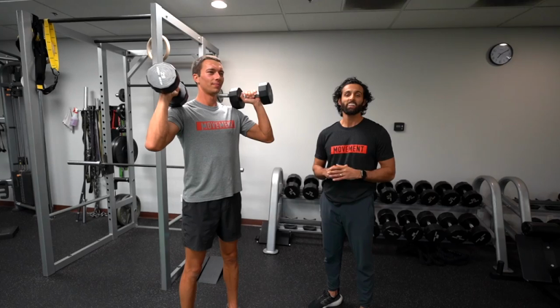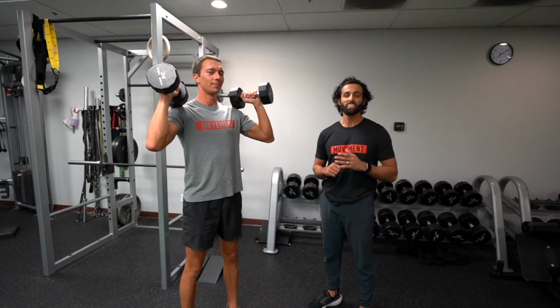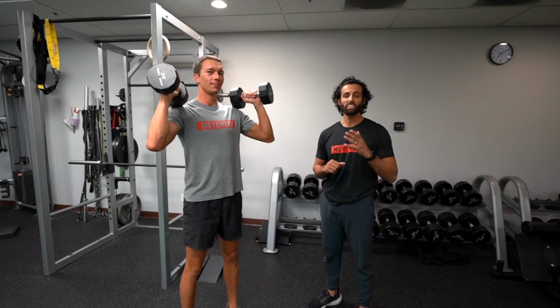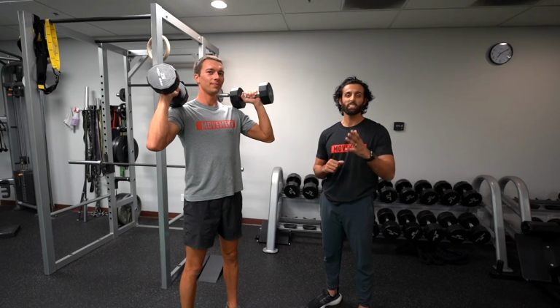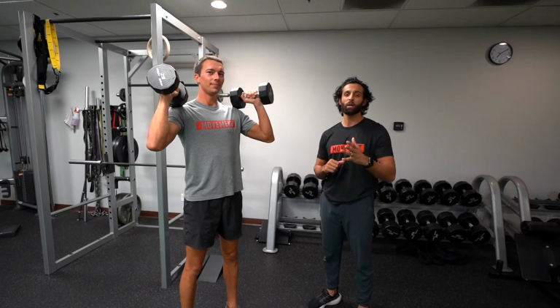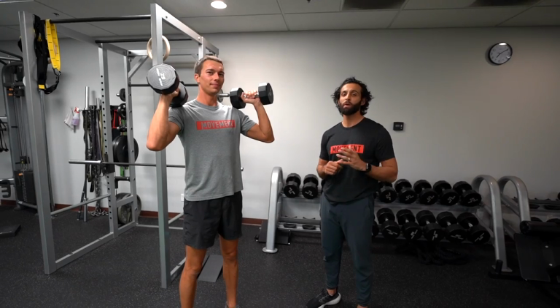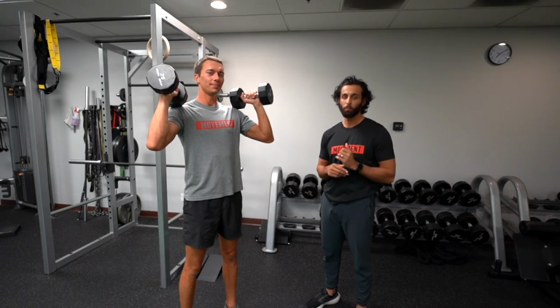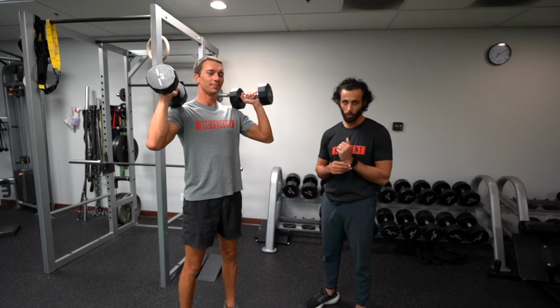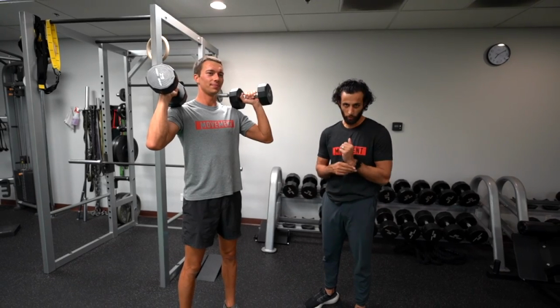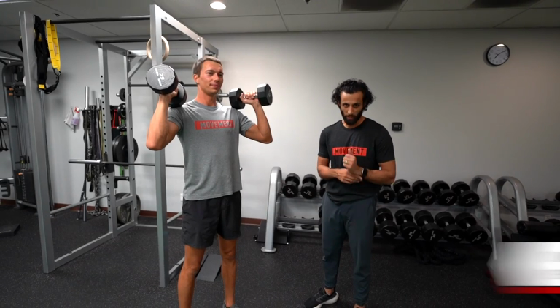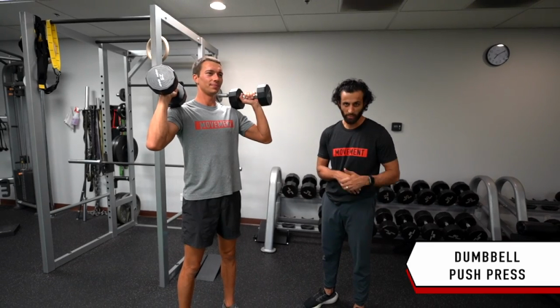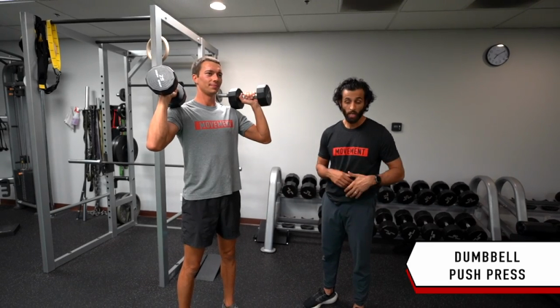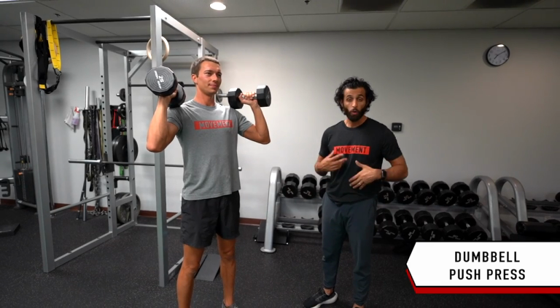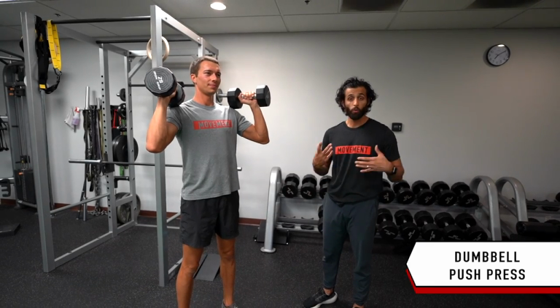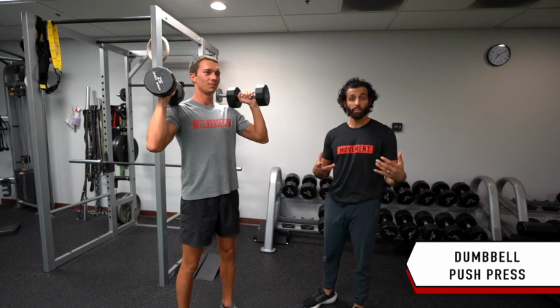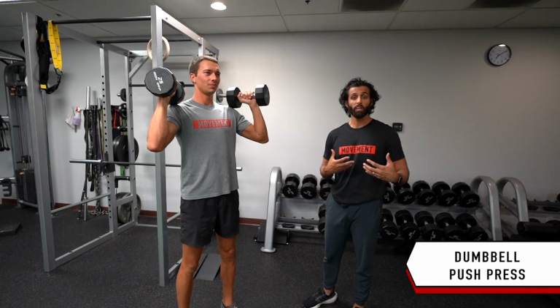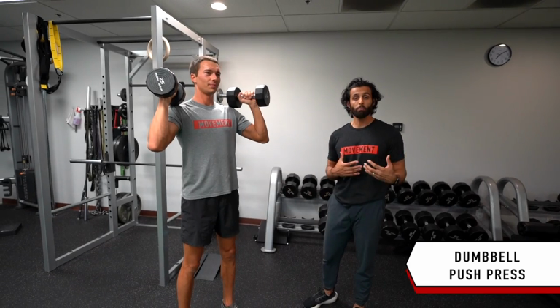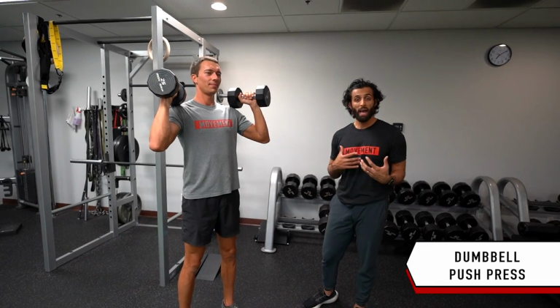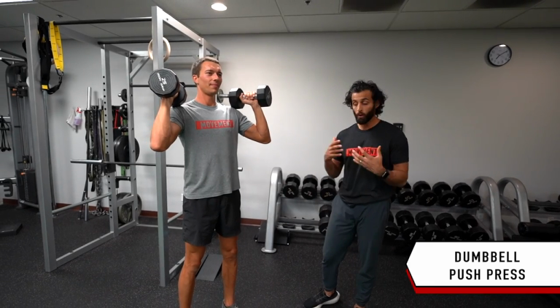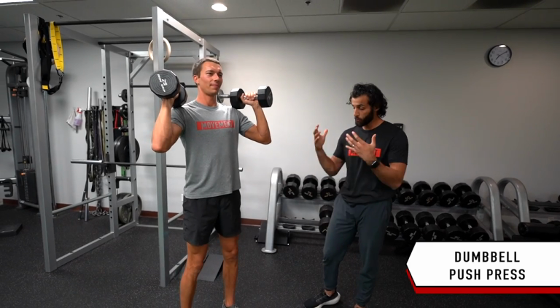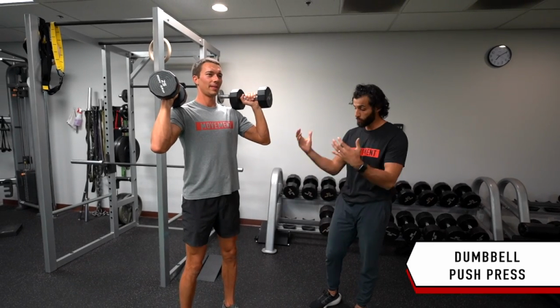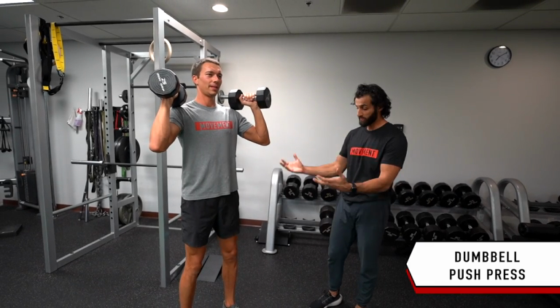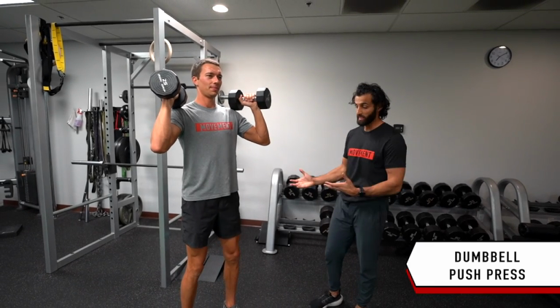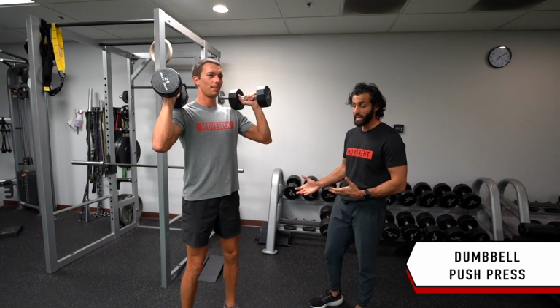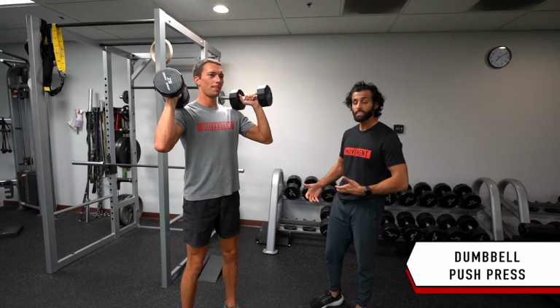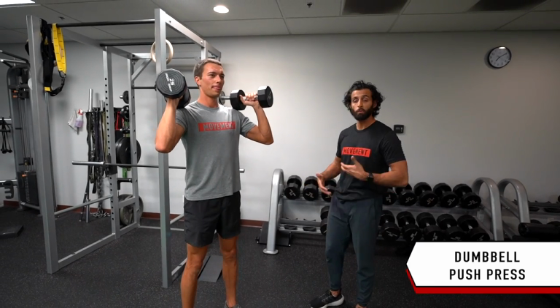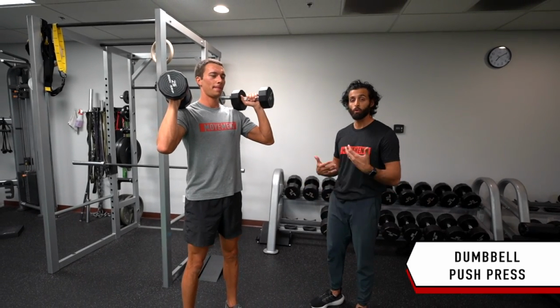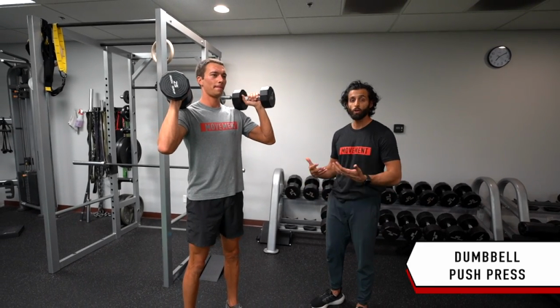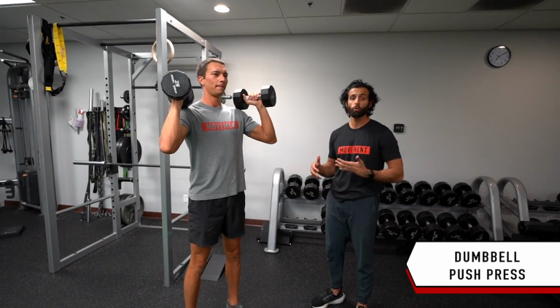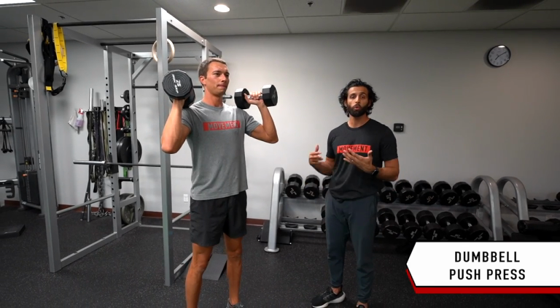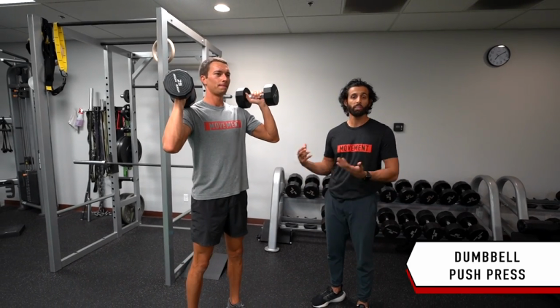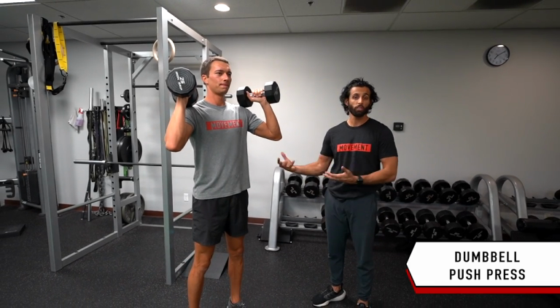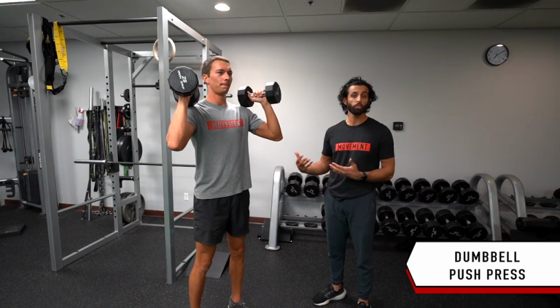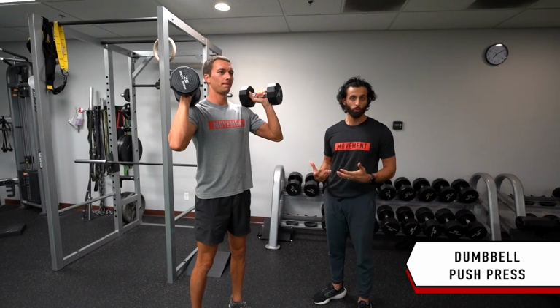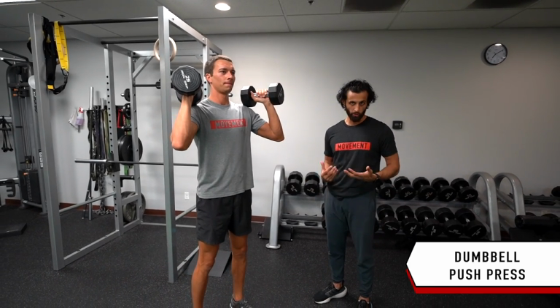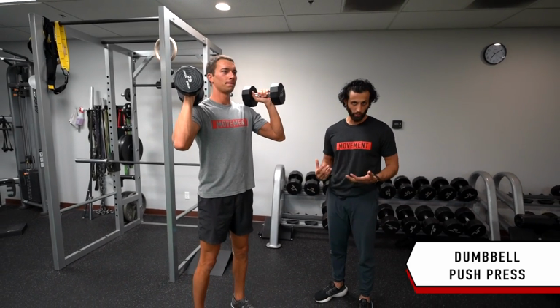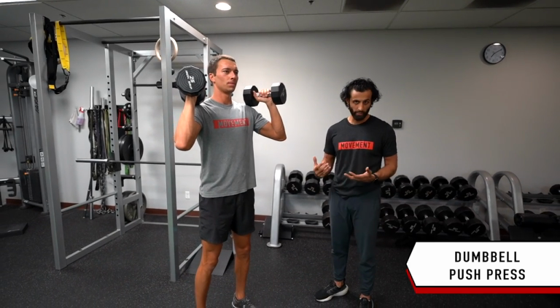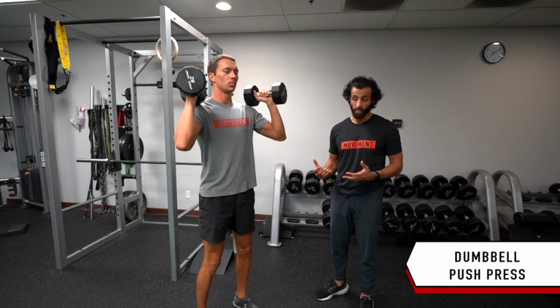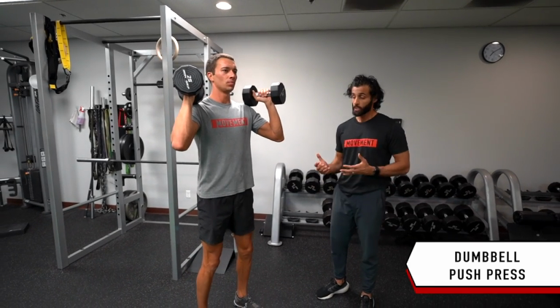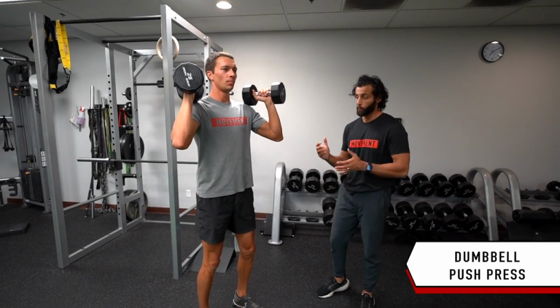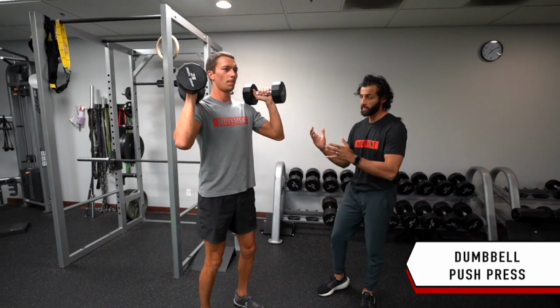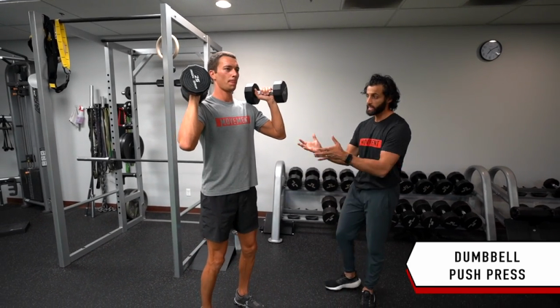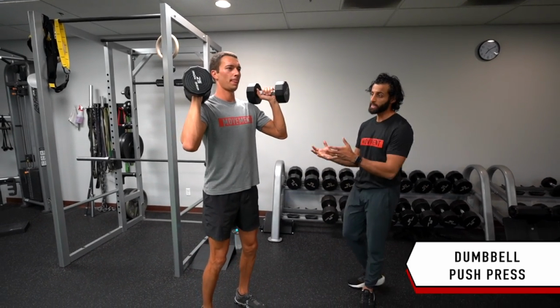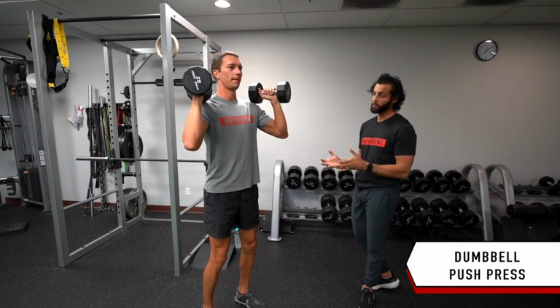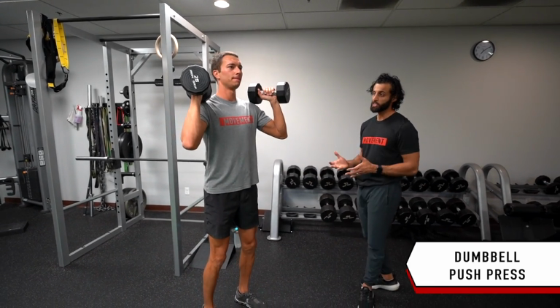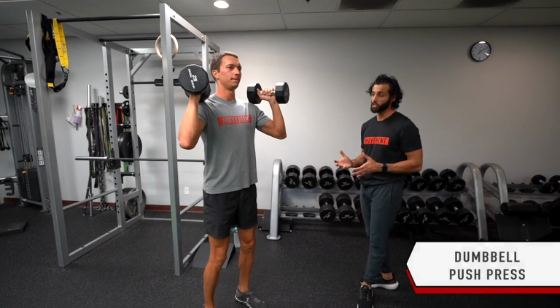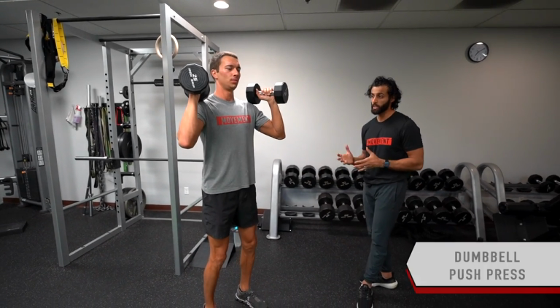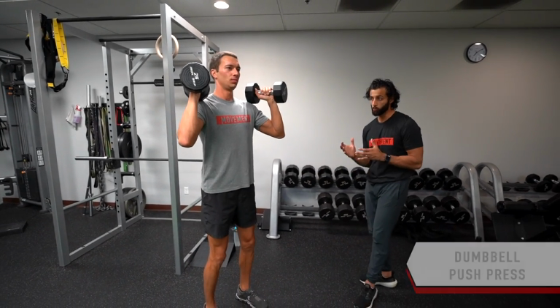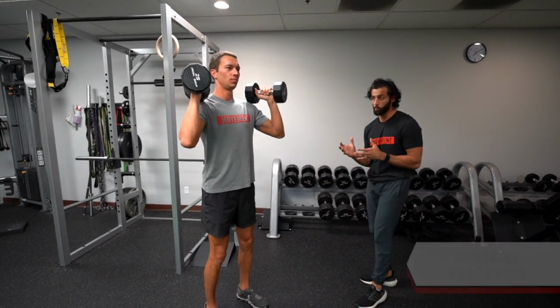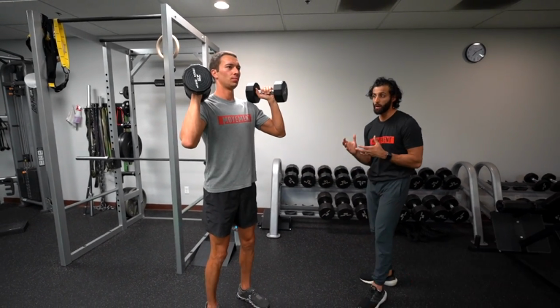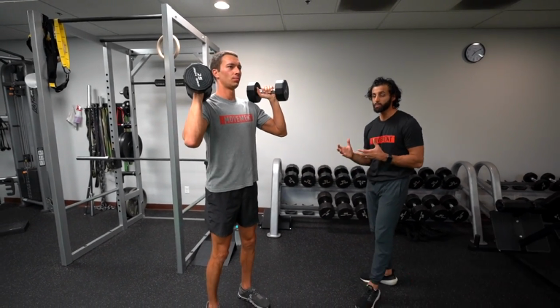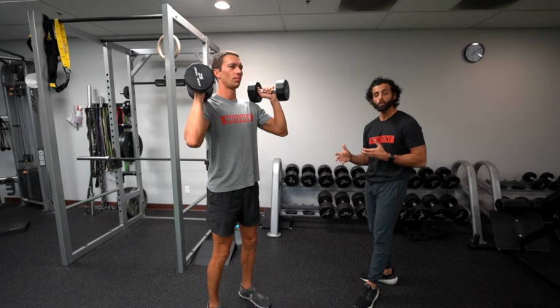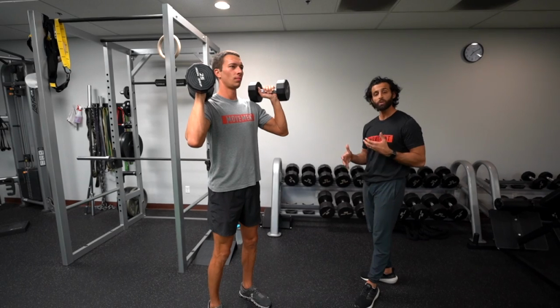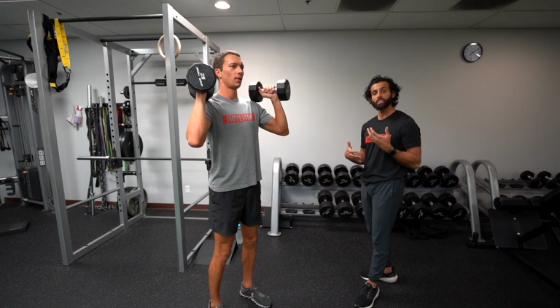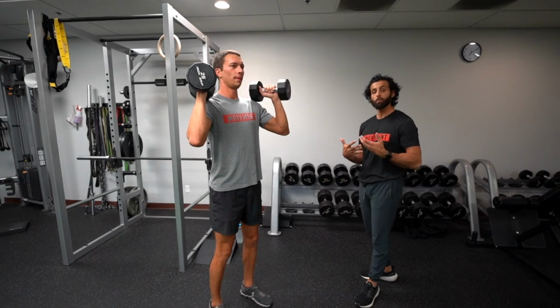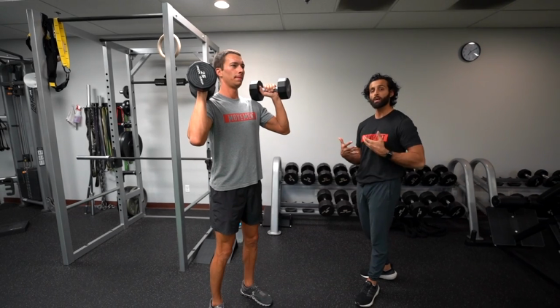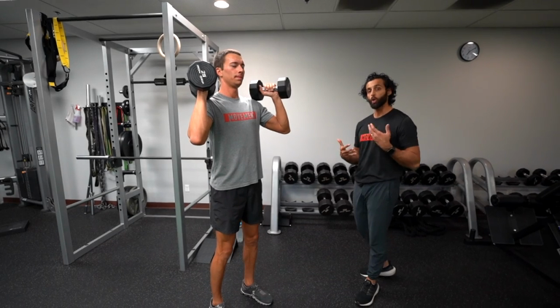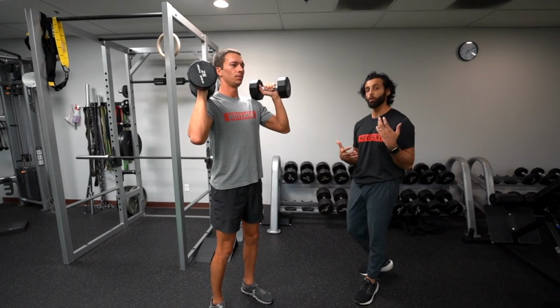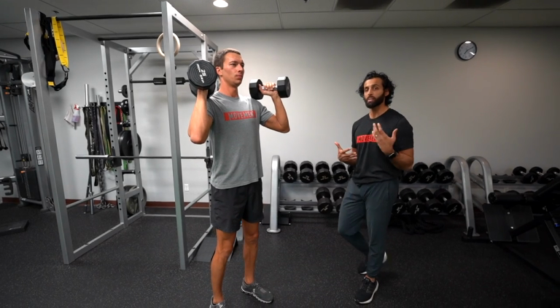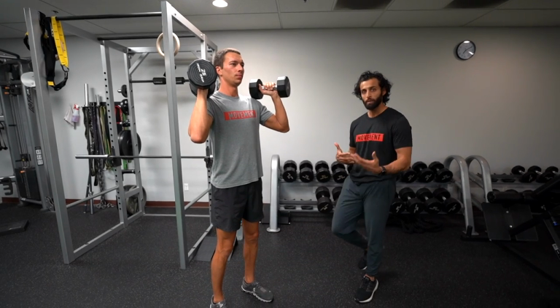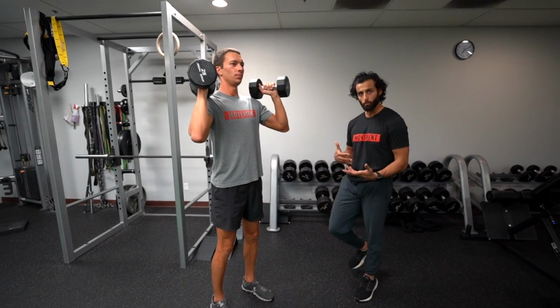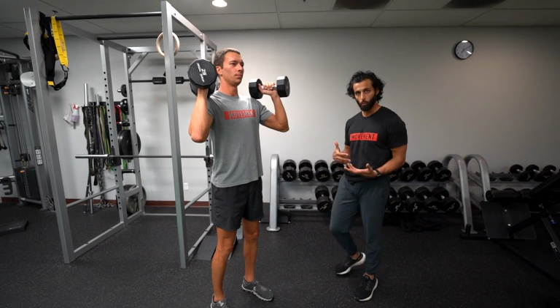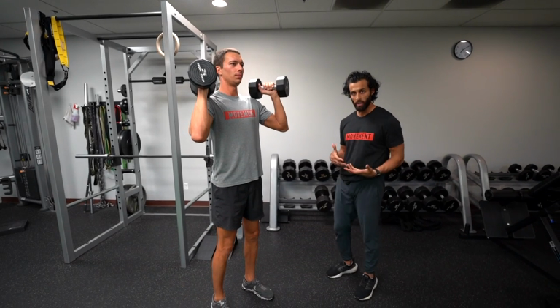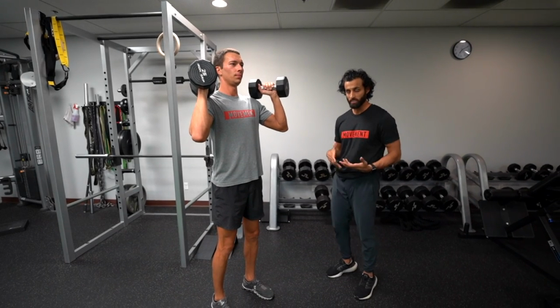This is the dumbbell push press. We're working on power throughout the legs, but we're also working on shoulder strength. So we're going to get in the position like we're about to do a dumbbell overhead press.